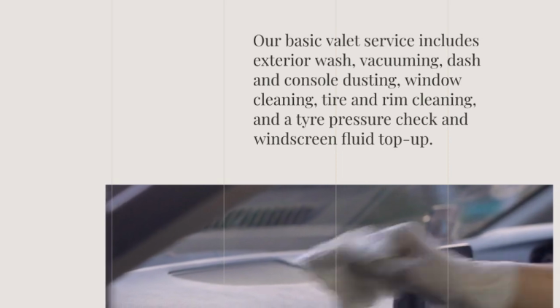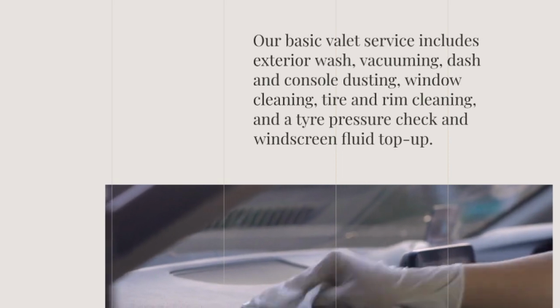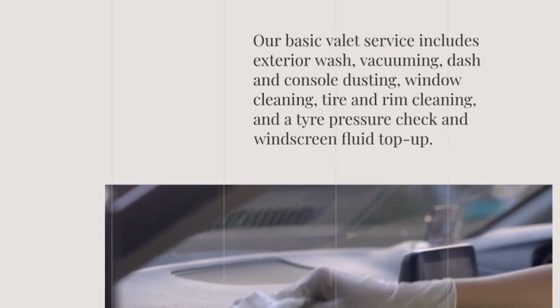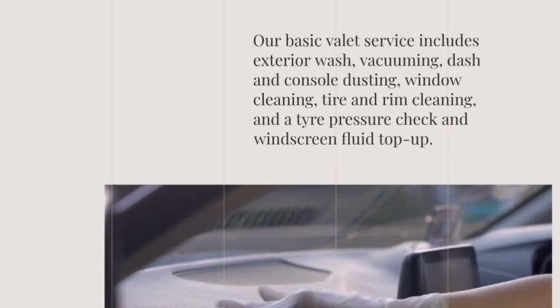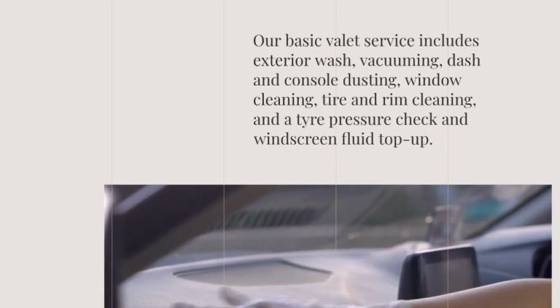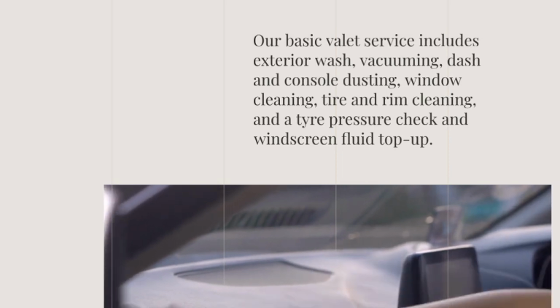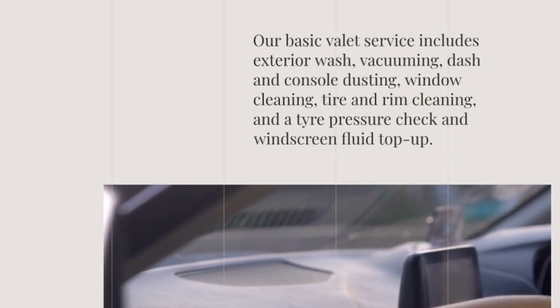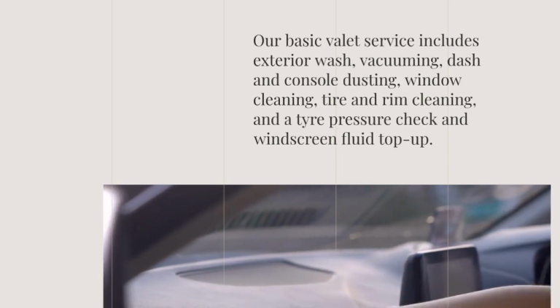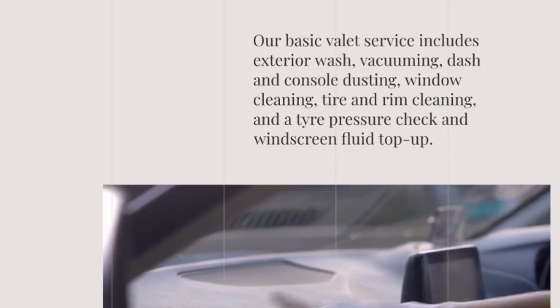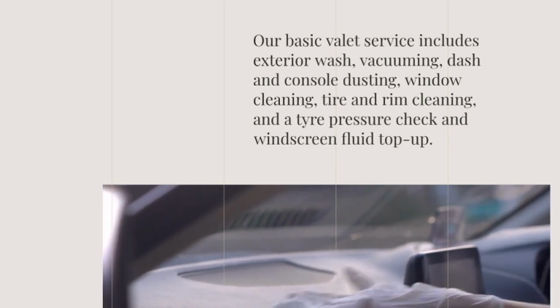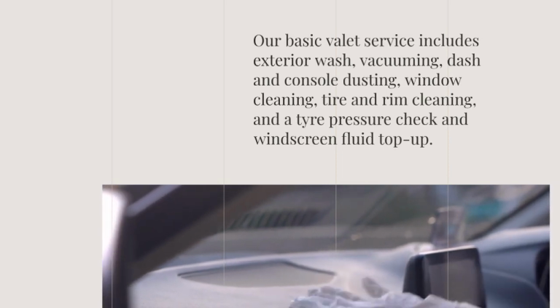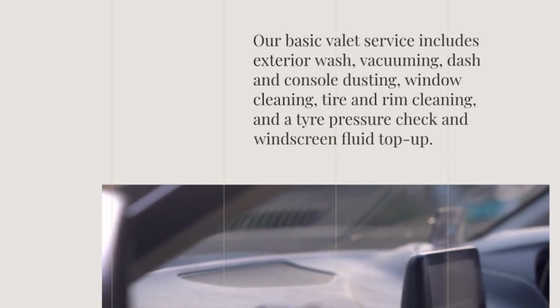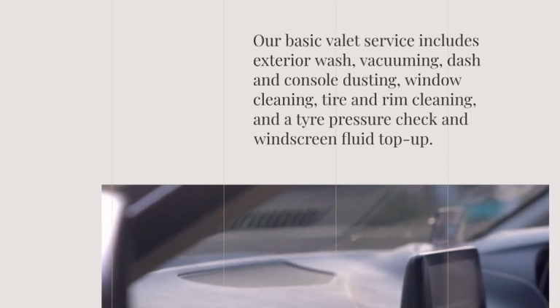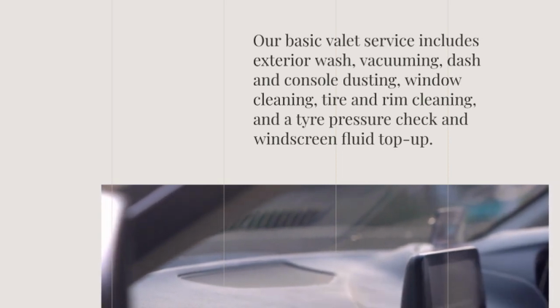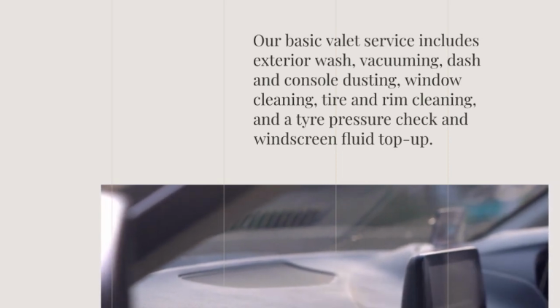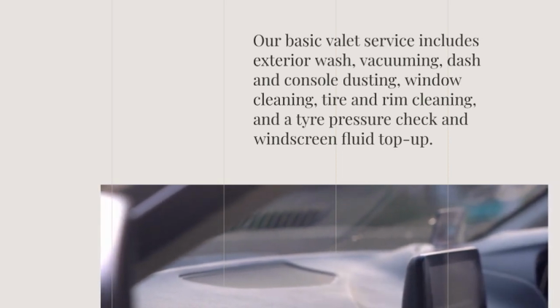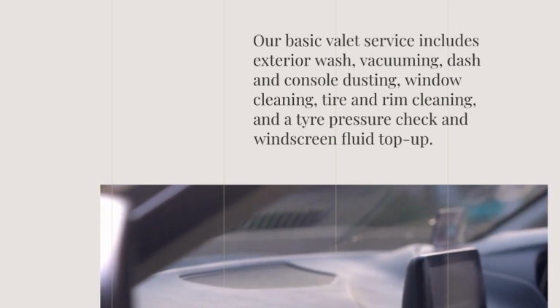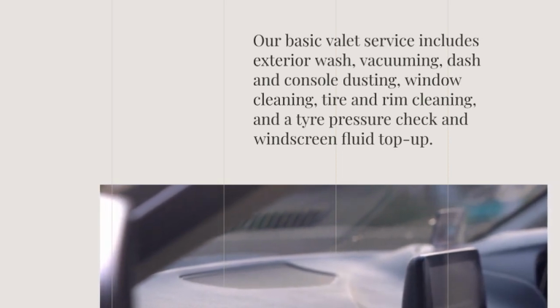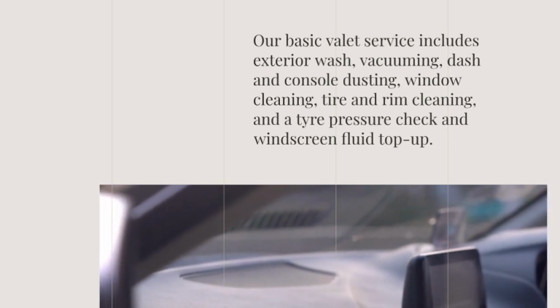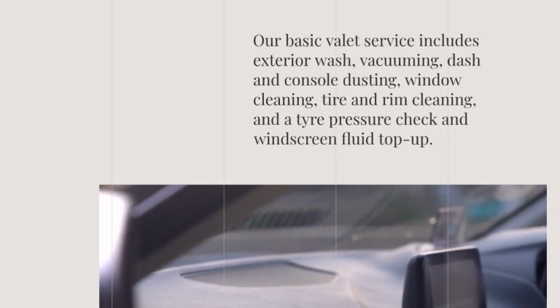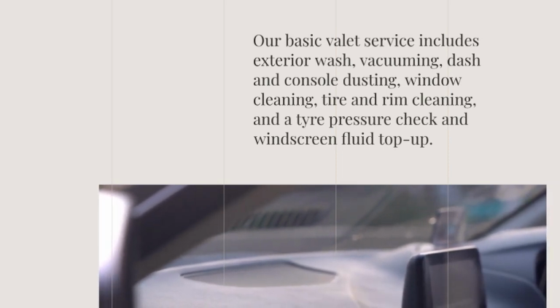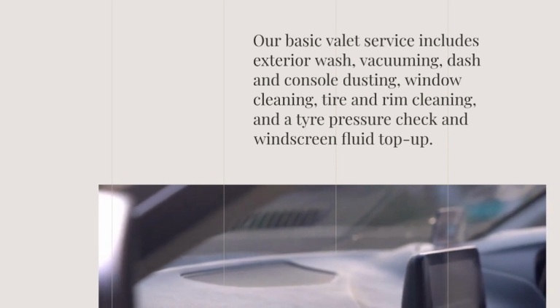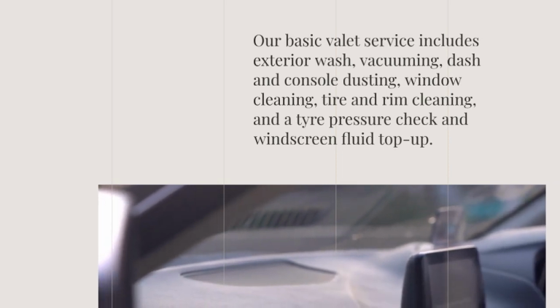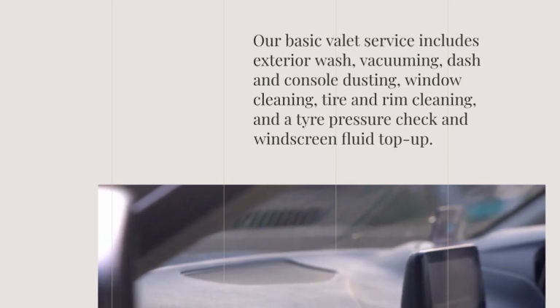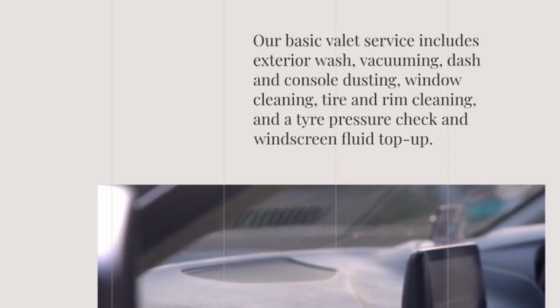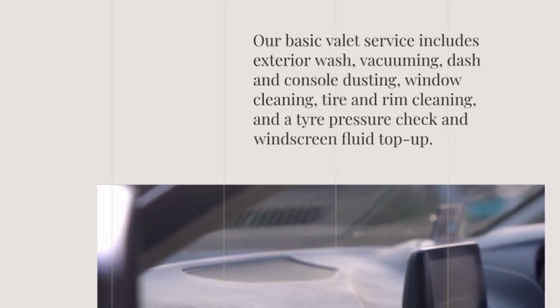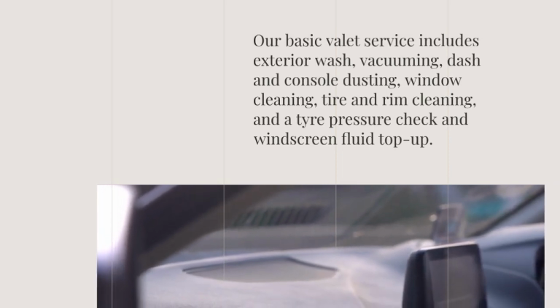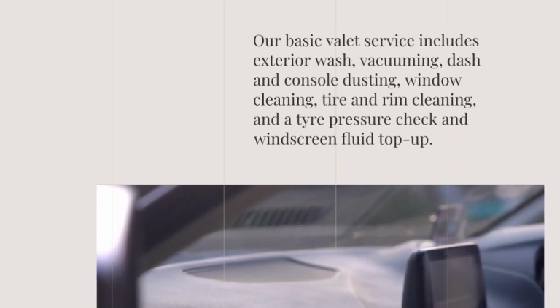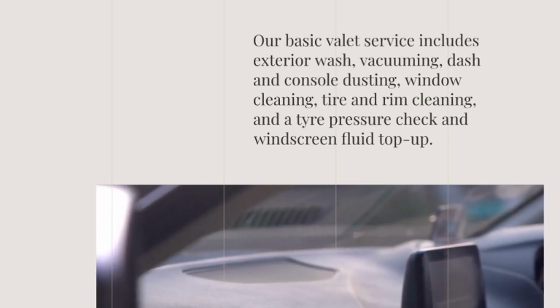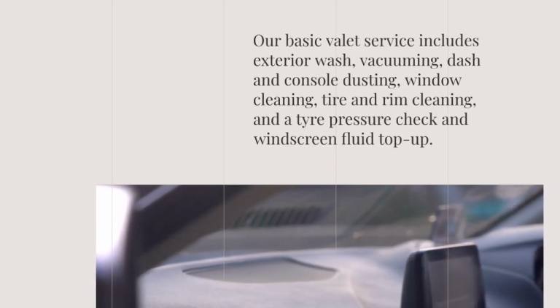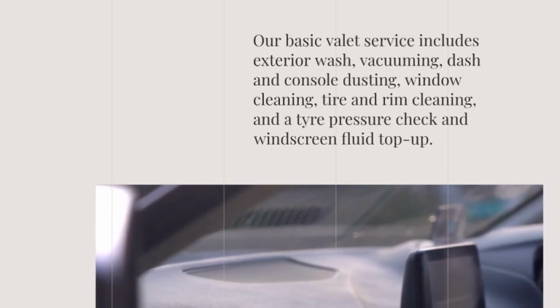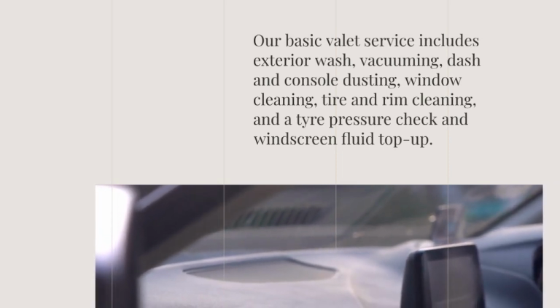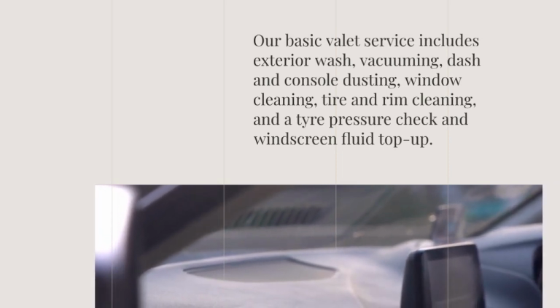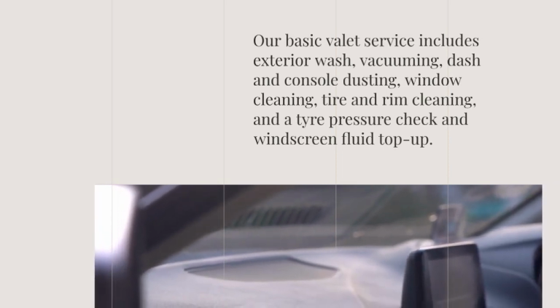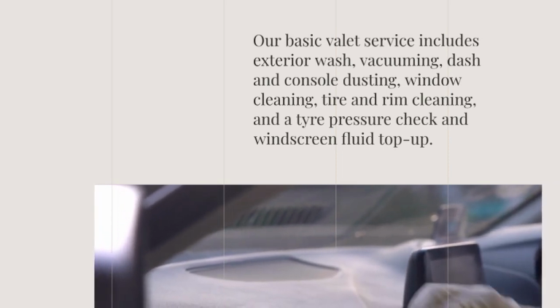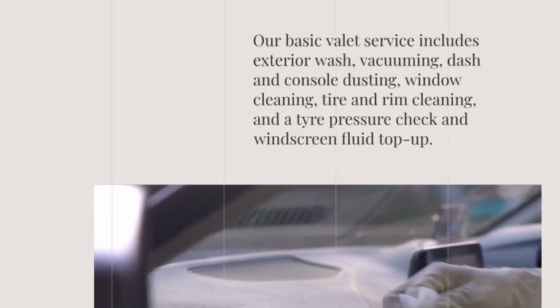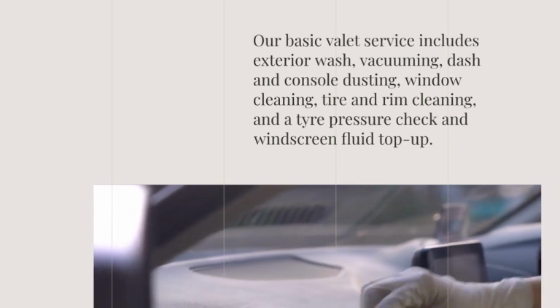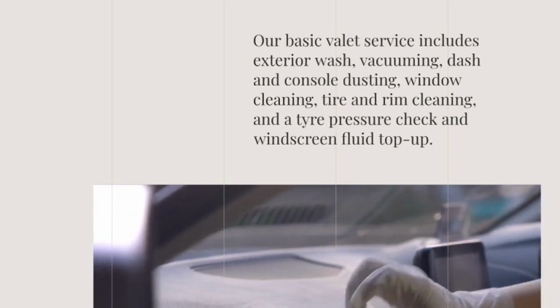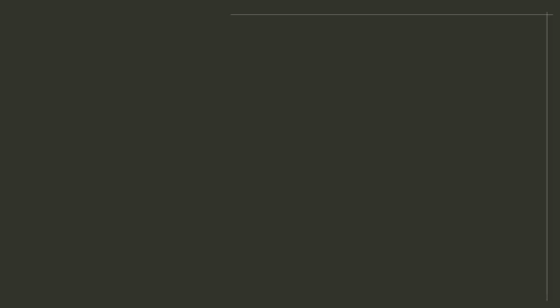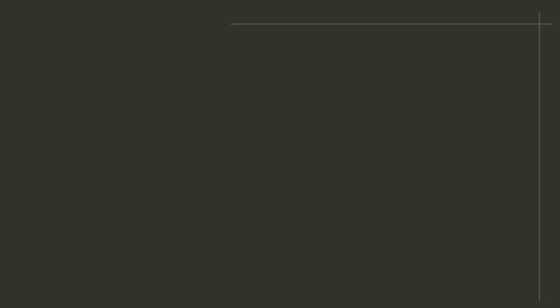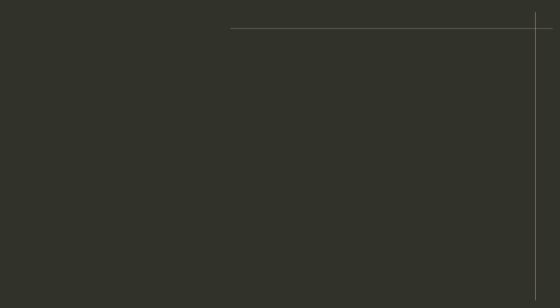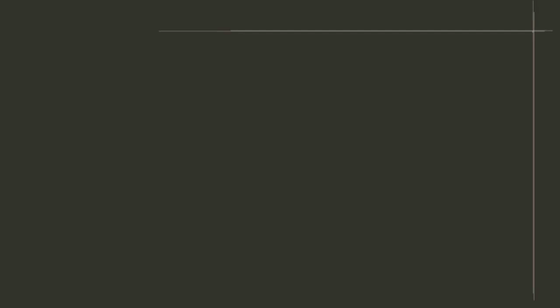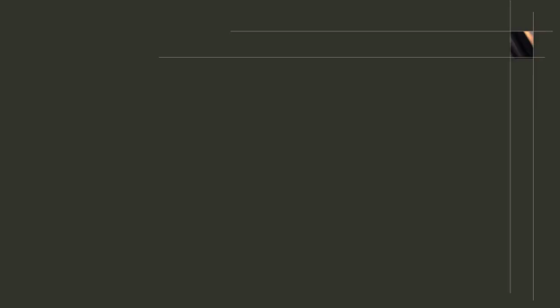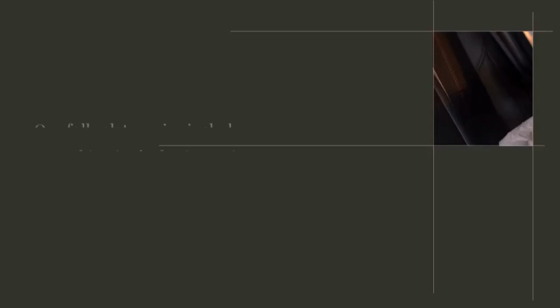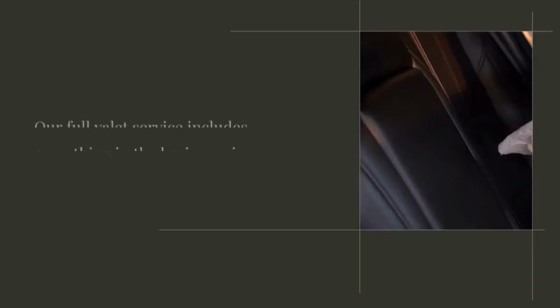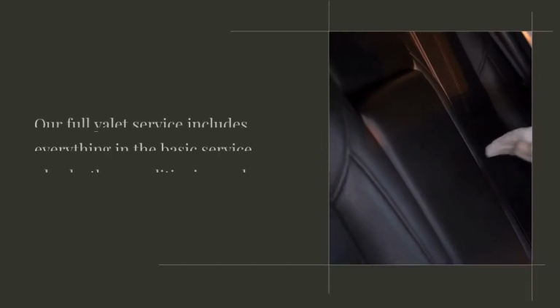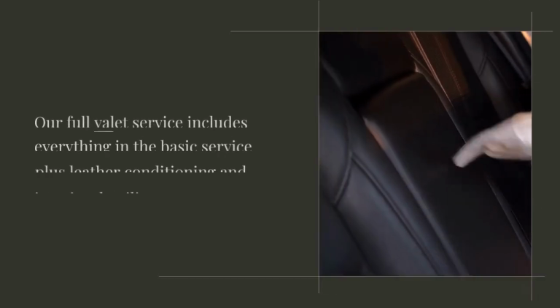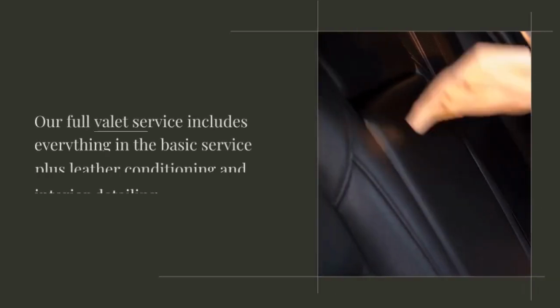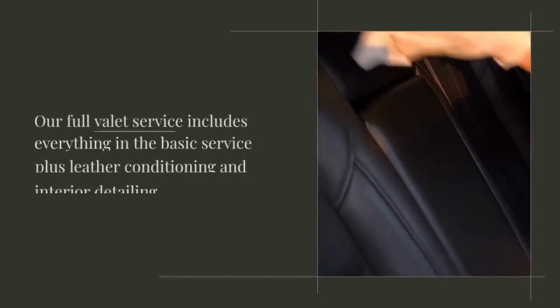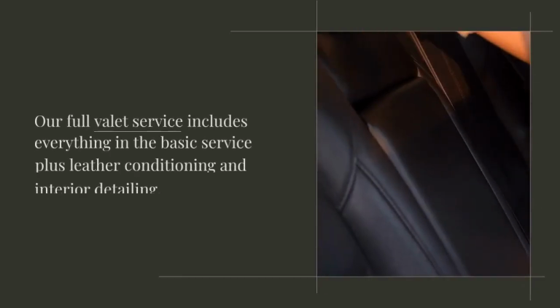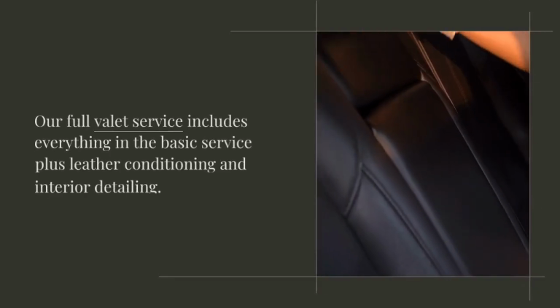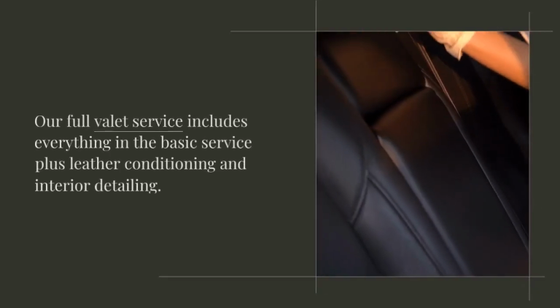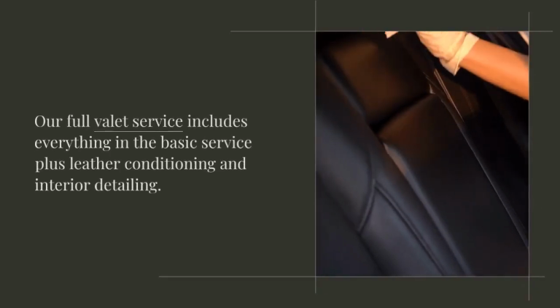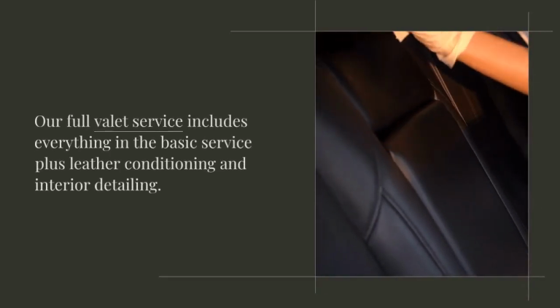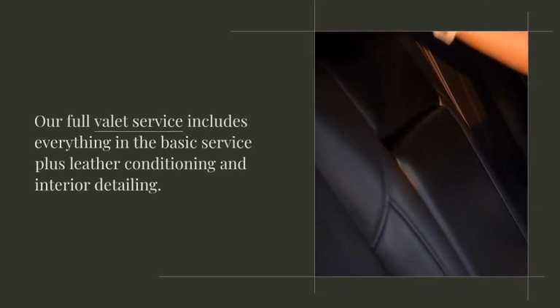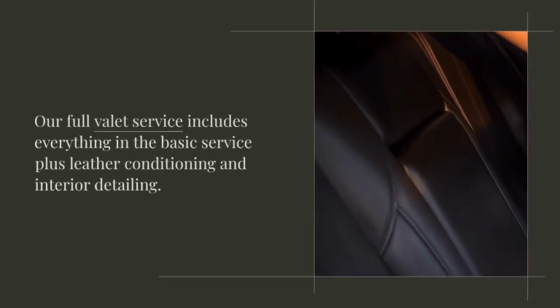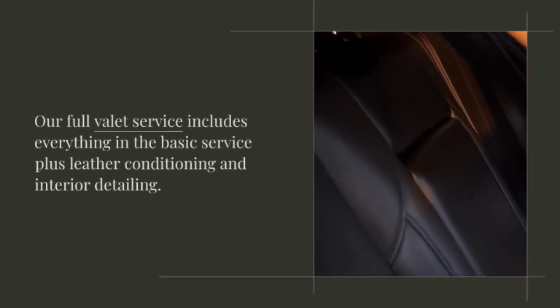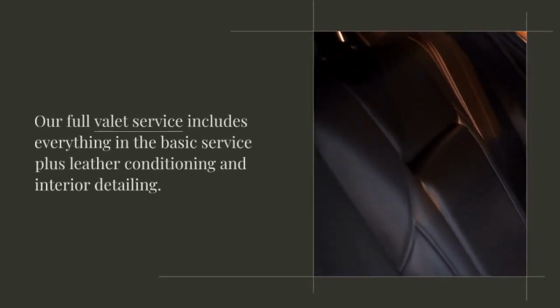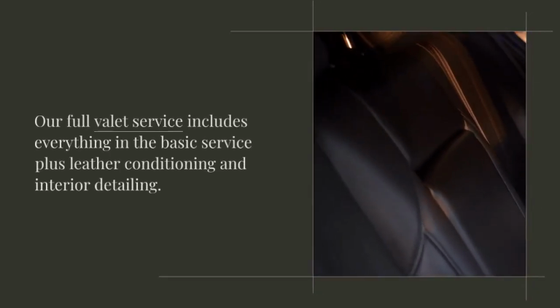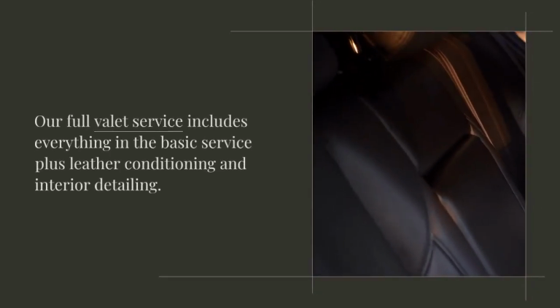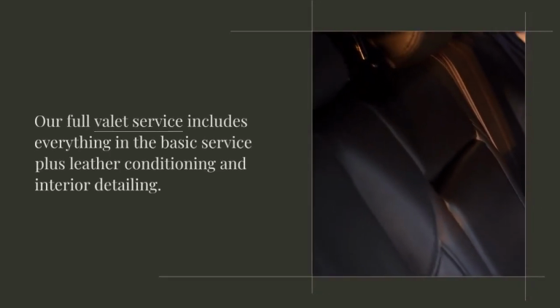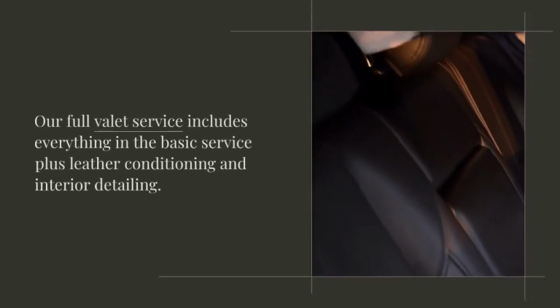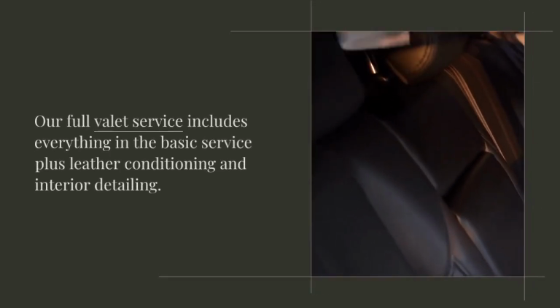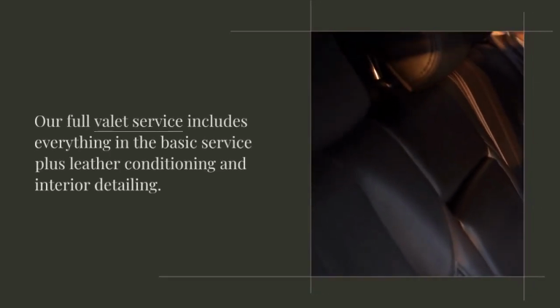Our basic valet service includes exterior wash, vacuuming, dash and console dusting, window cleaning, tire and rim cleaning, and a tire pressure check and windscreen fluid top-up.